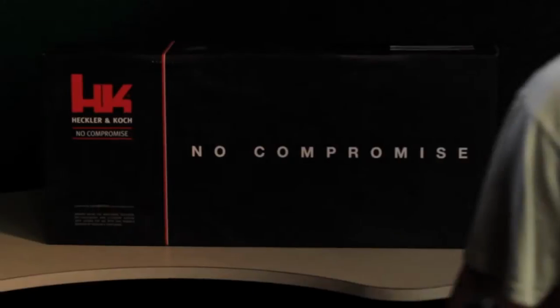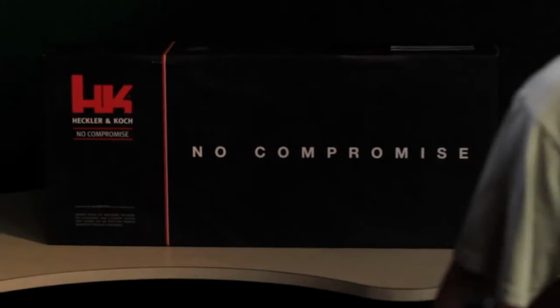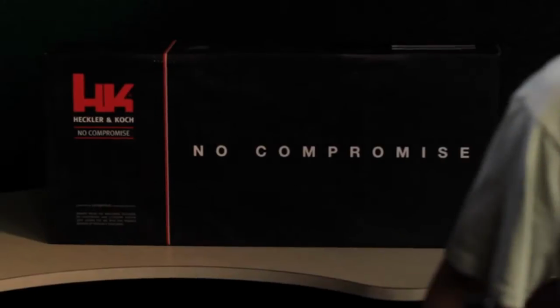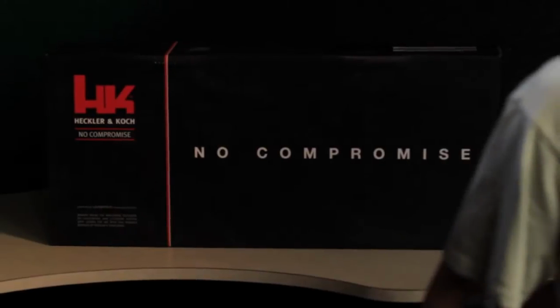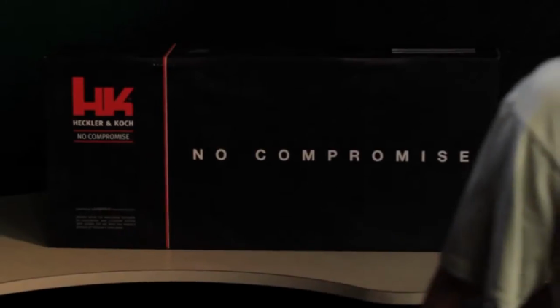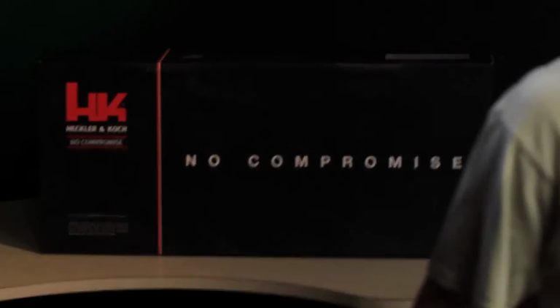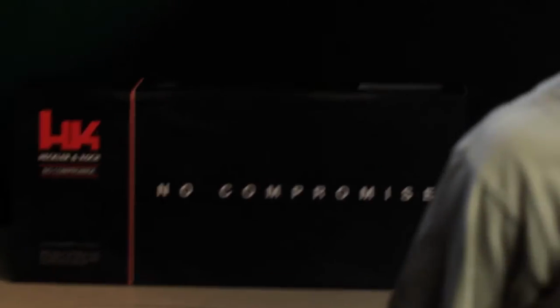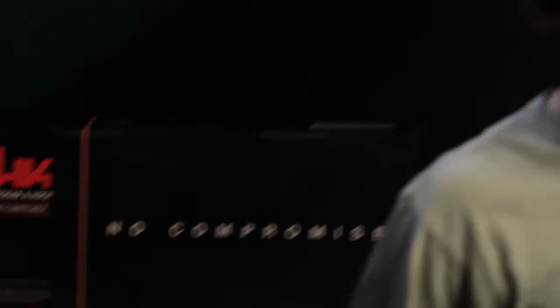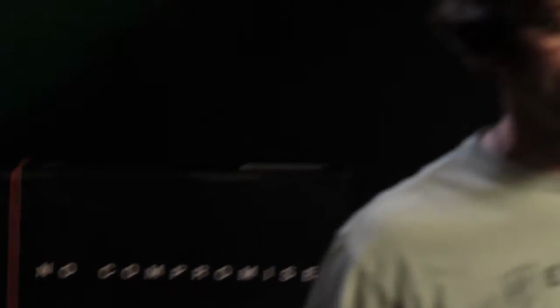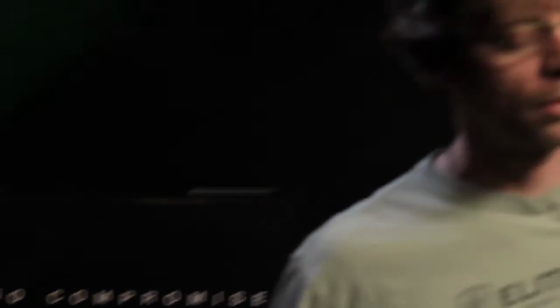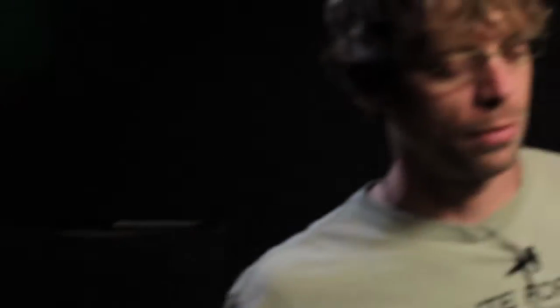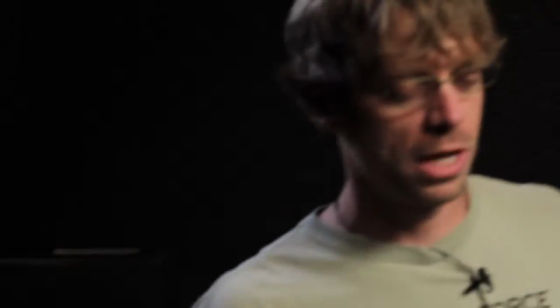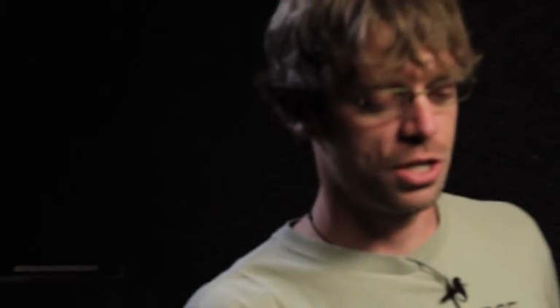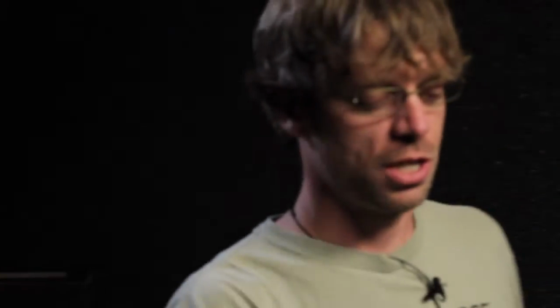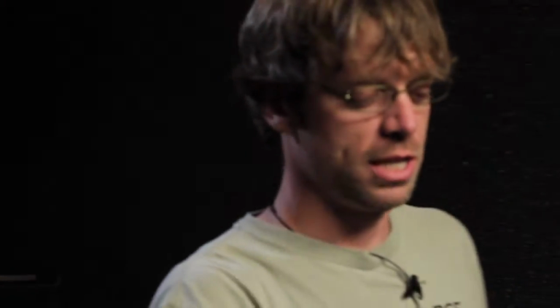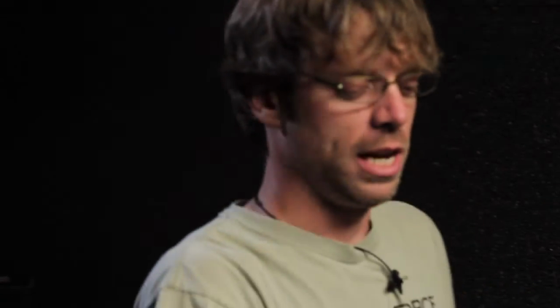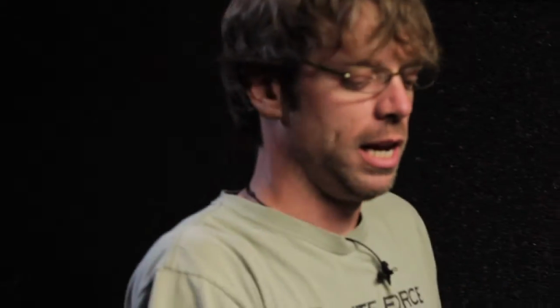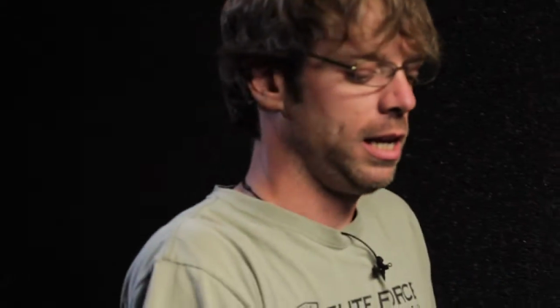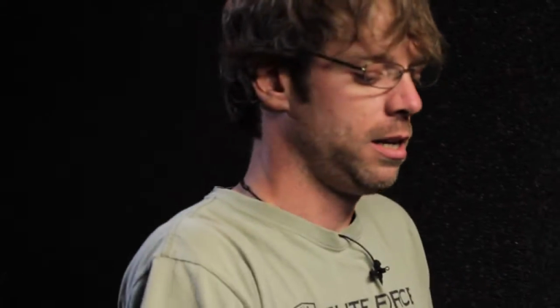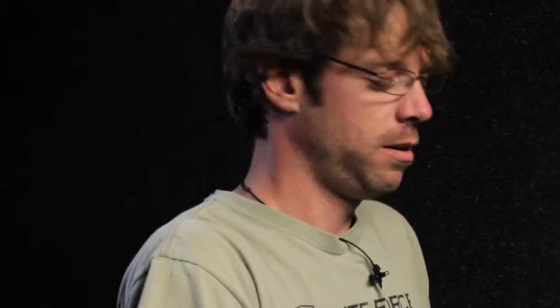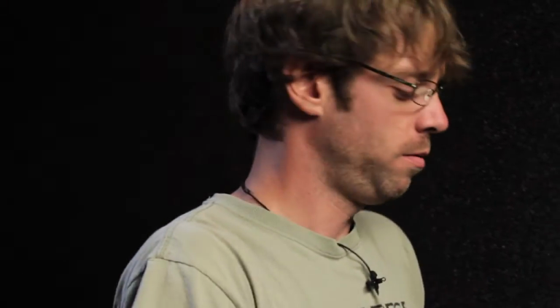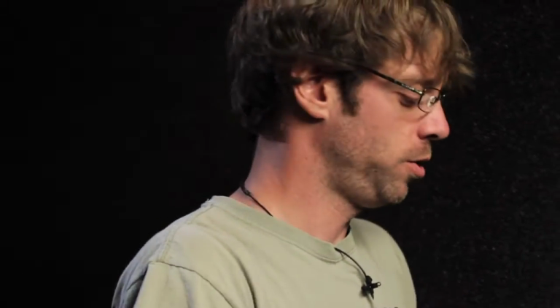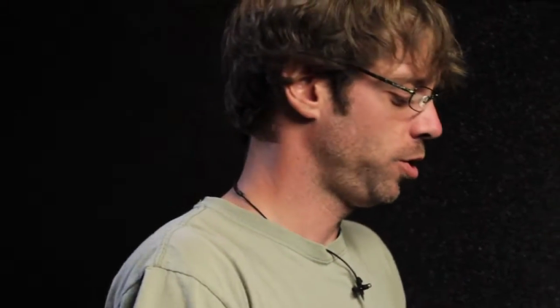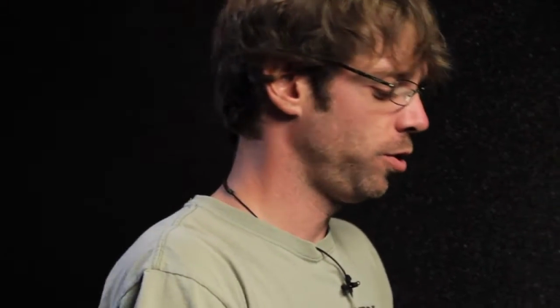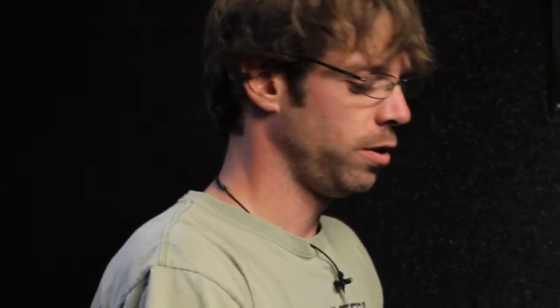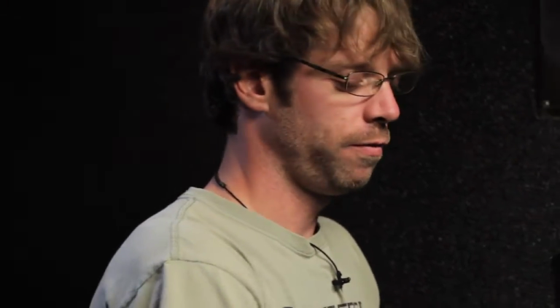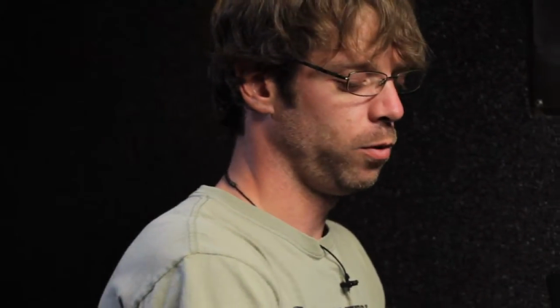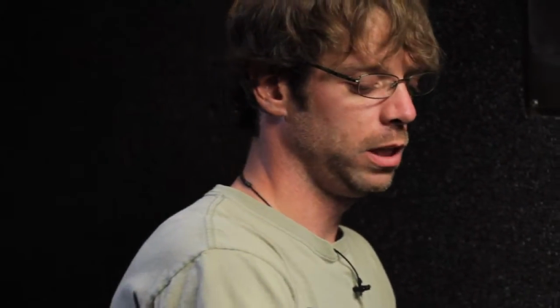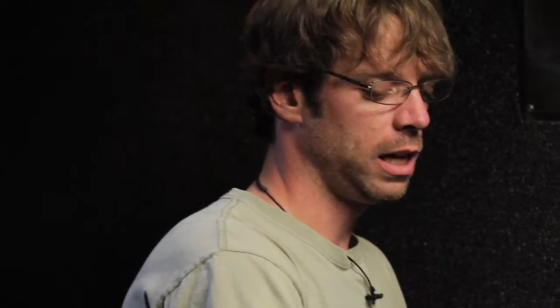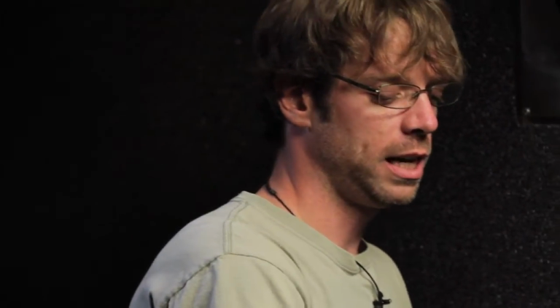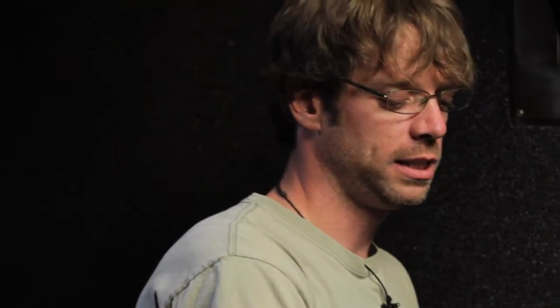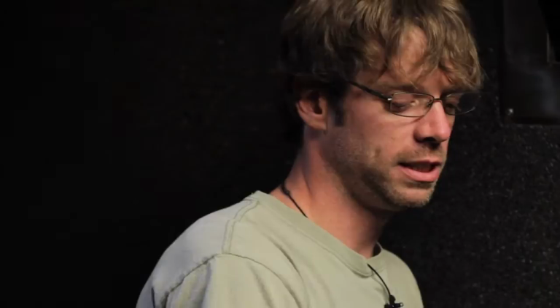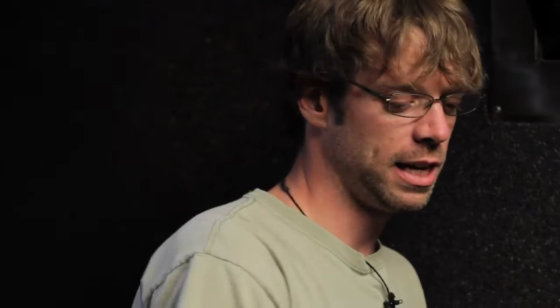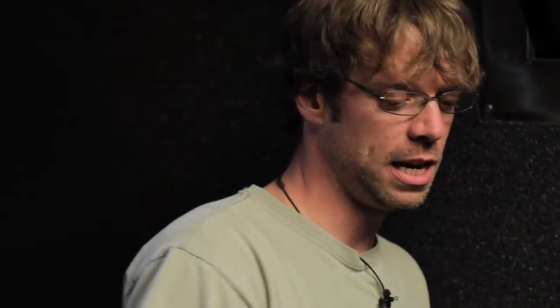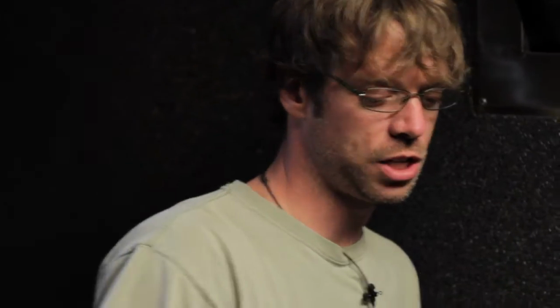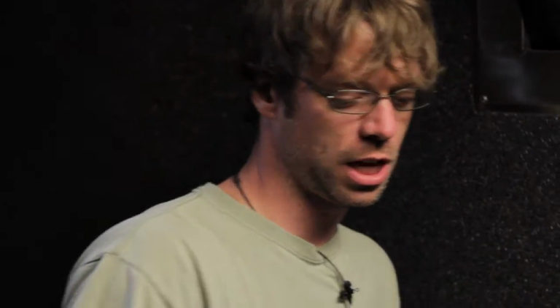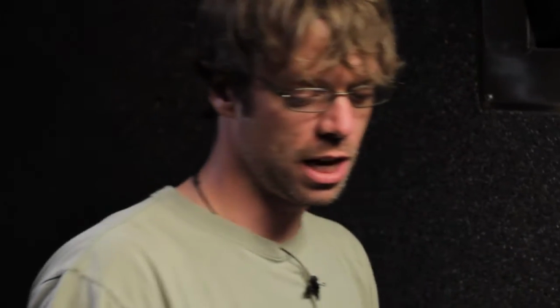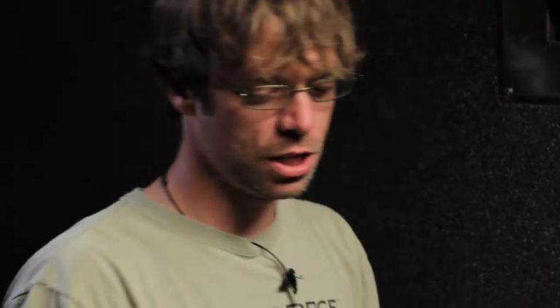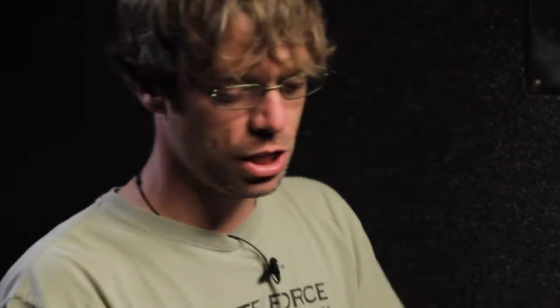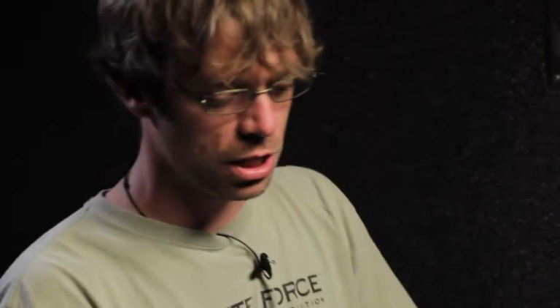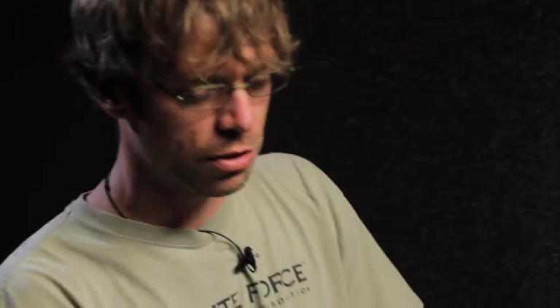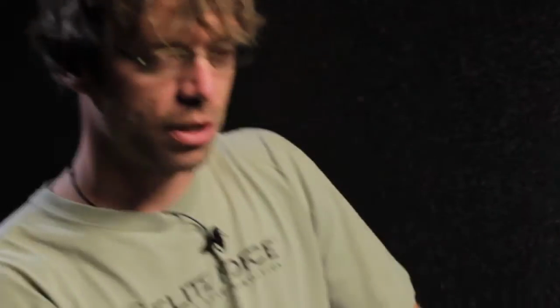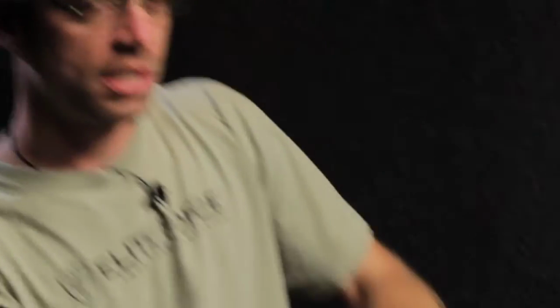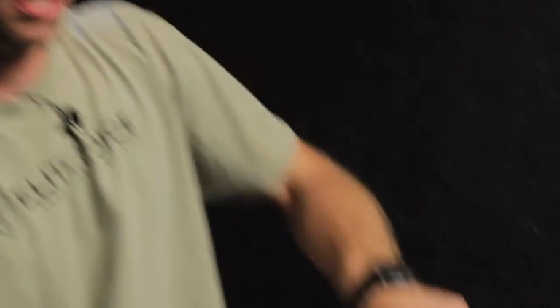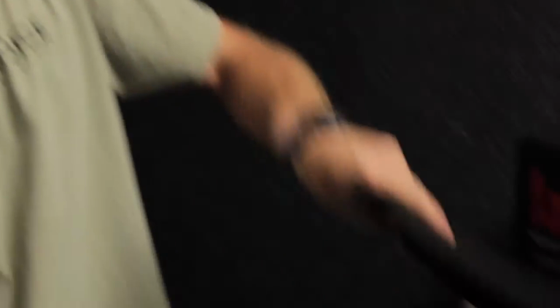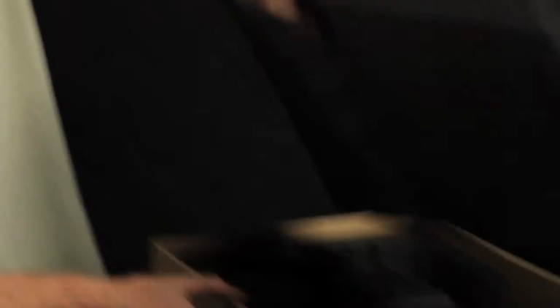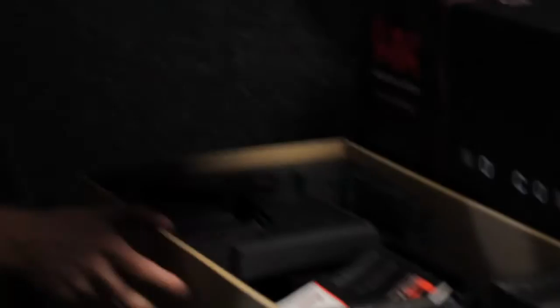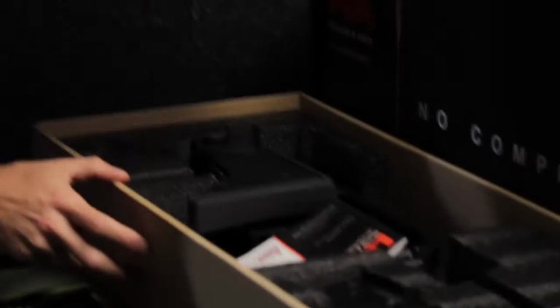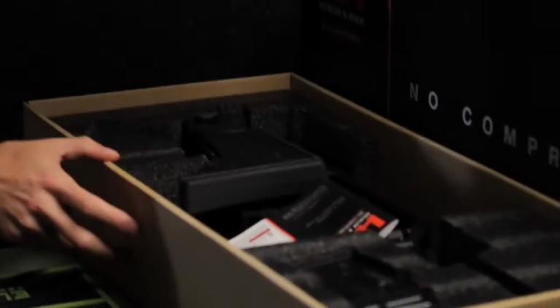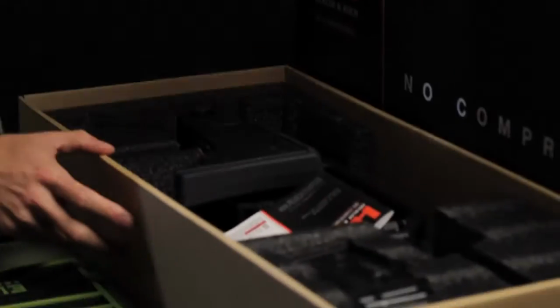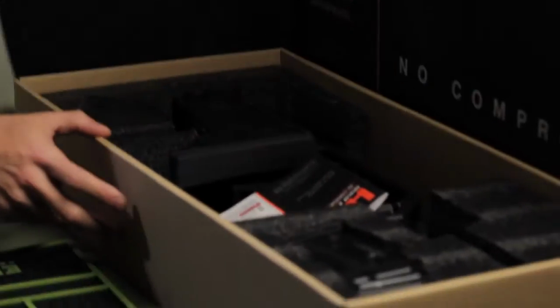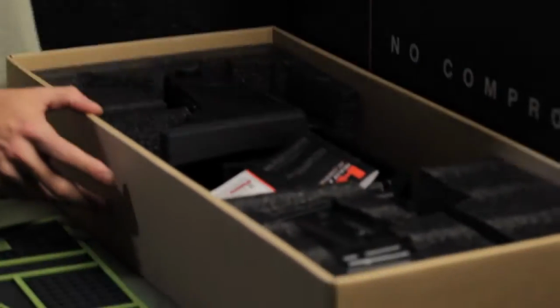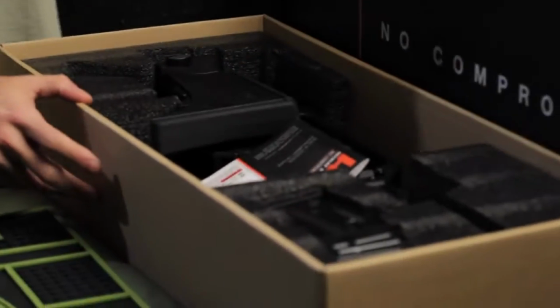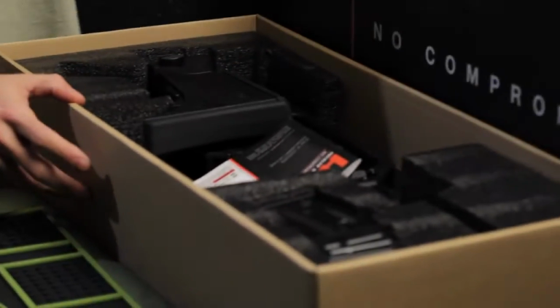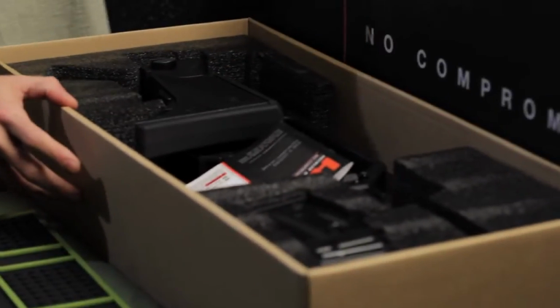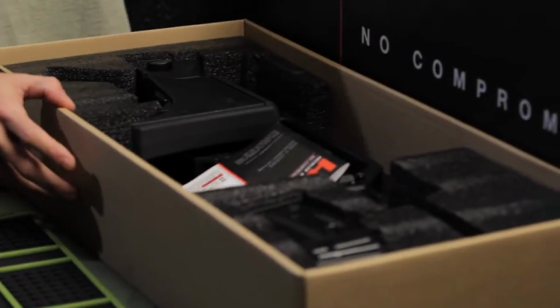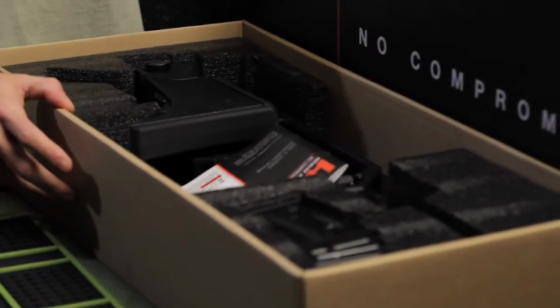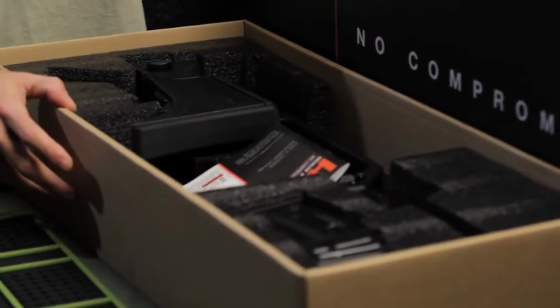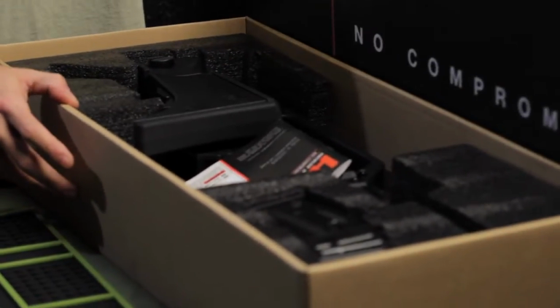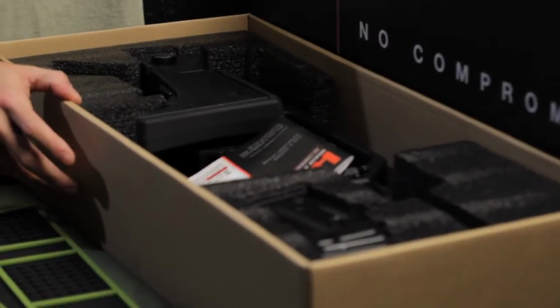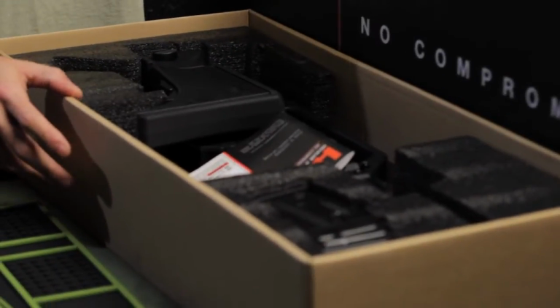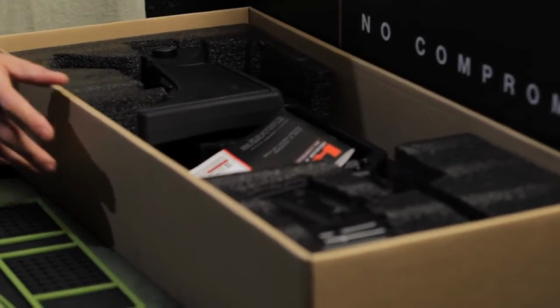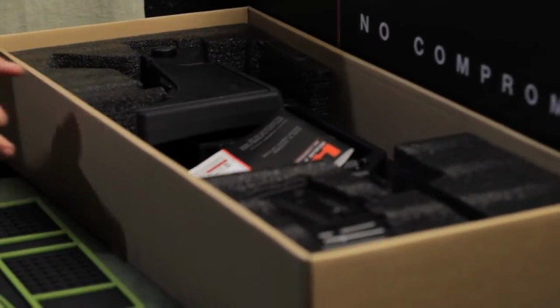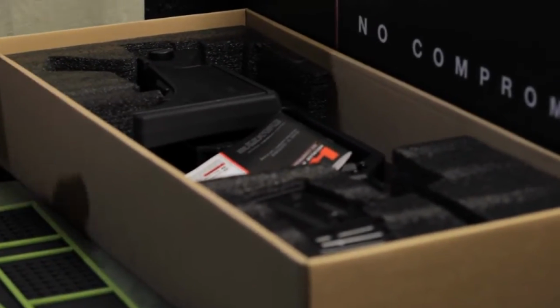Hey everybody, we're back at the range today to show you the fully licensed HK G36 KV from Elite Force.